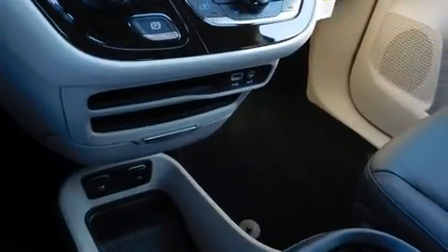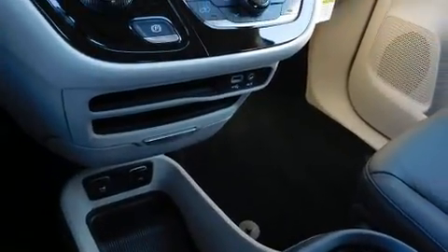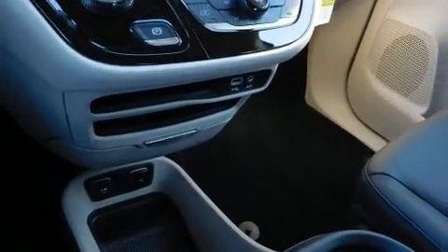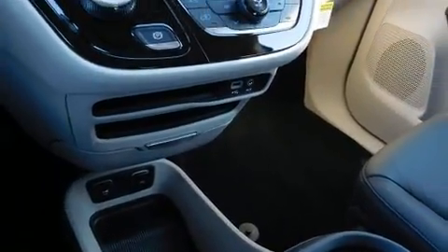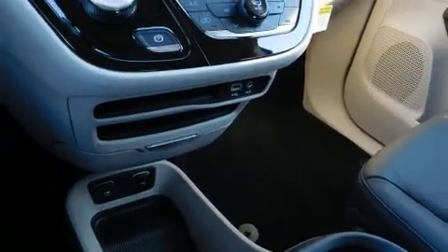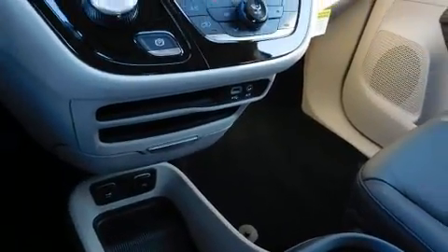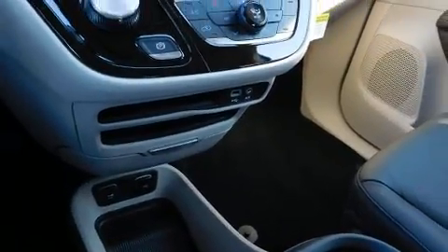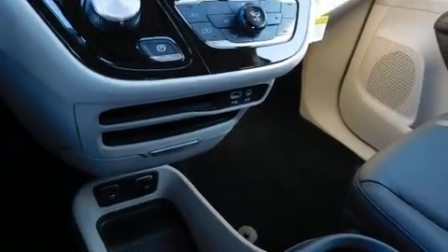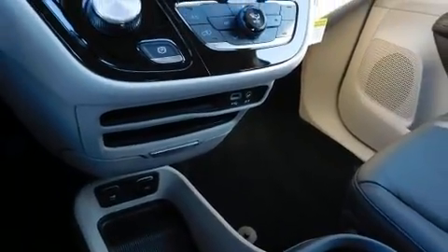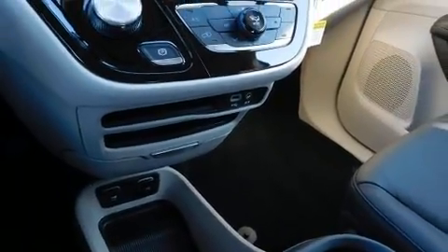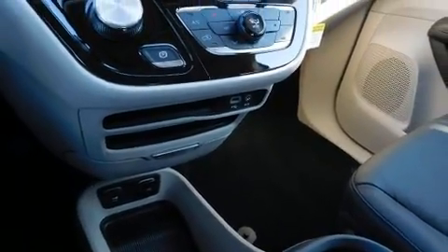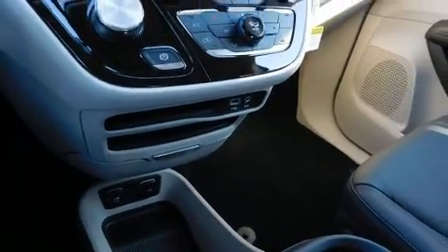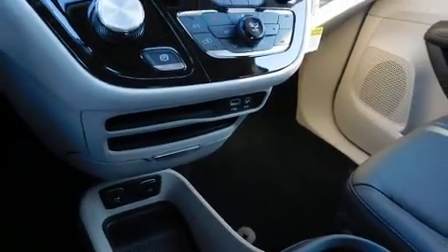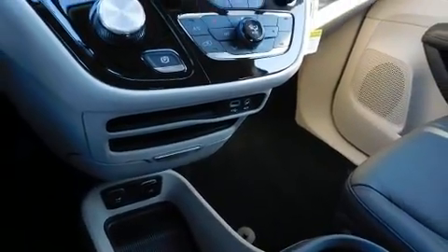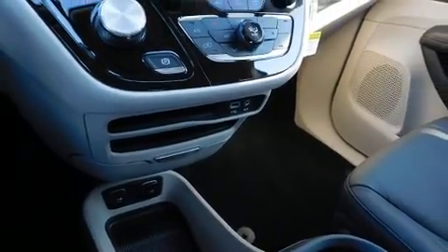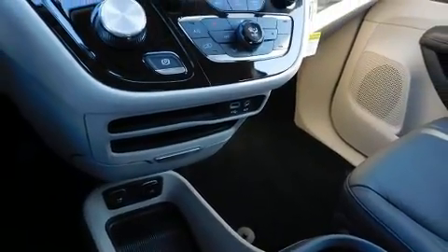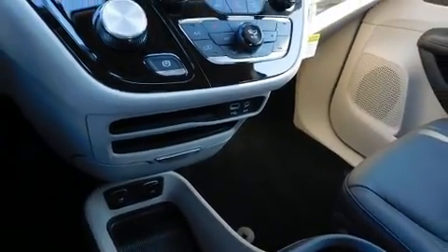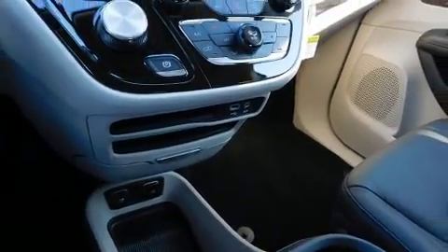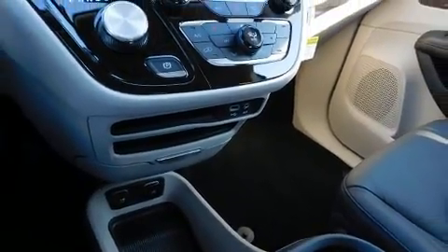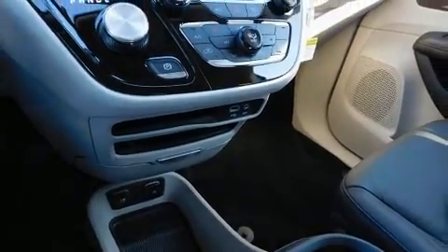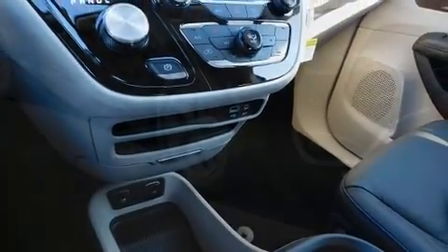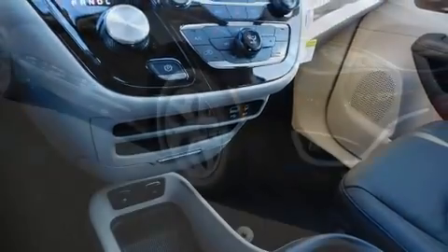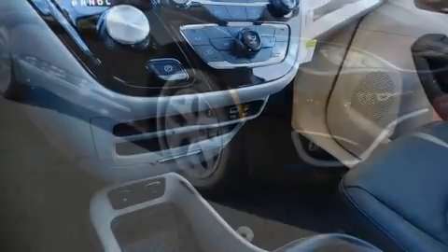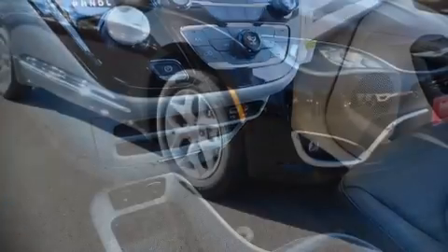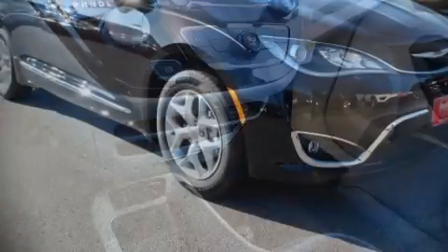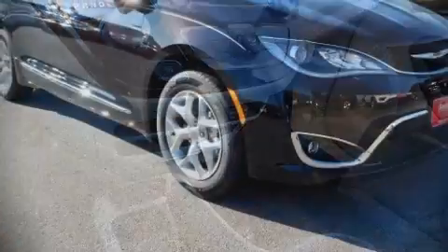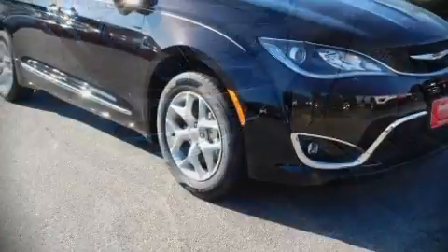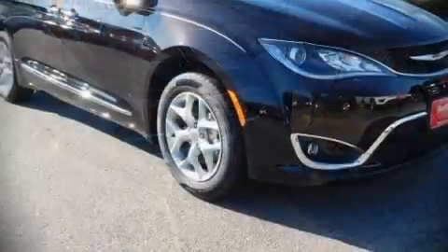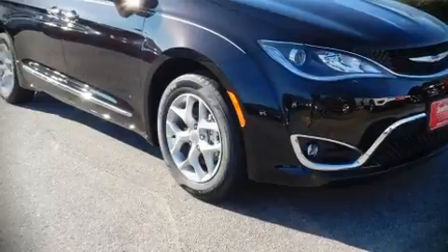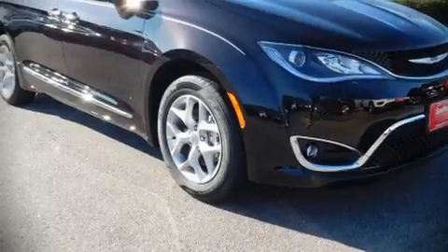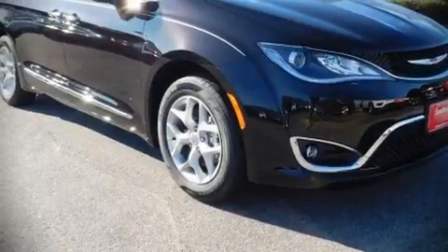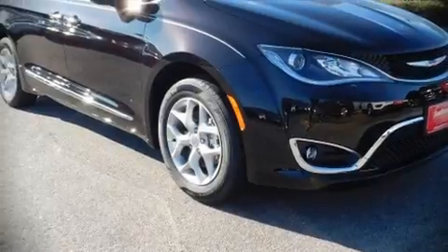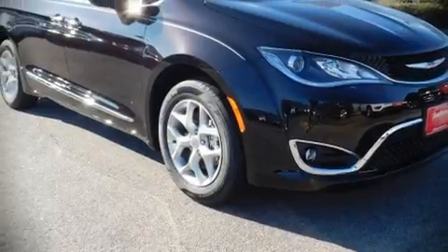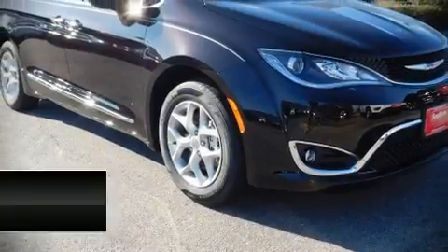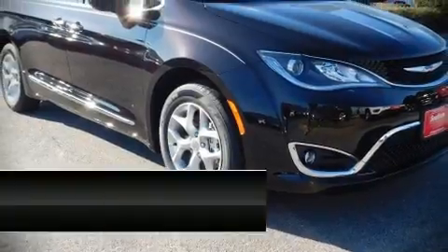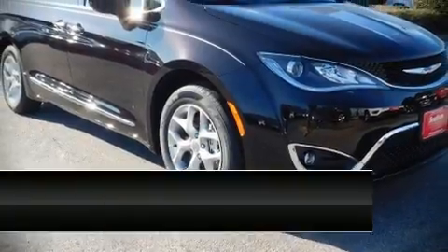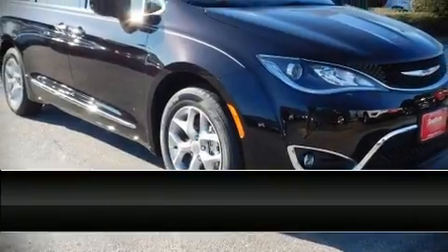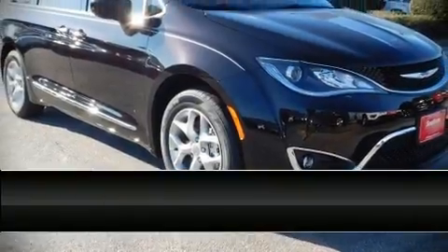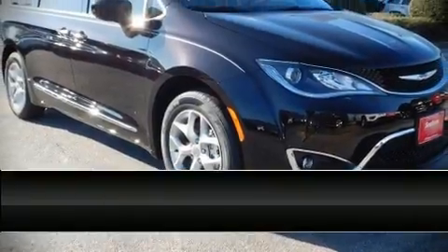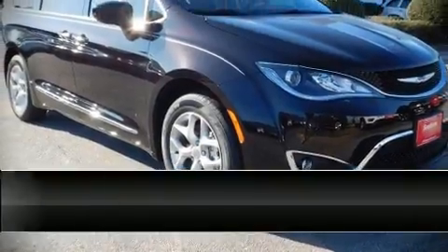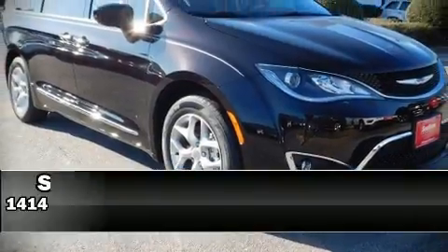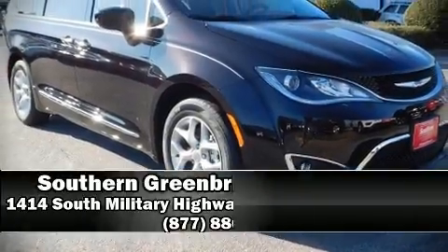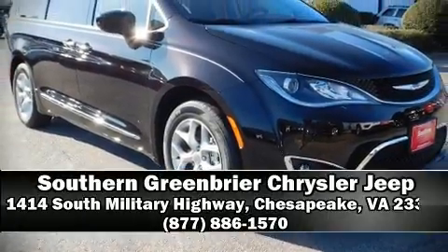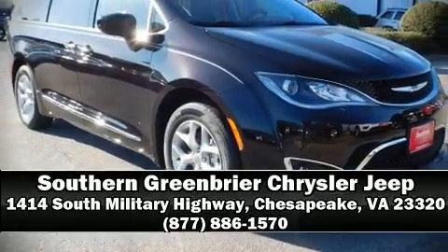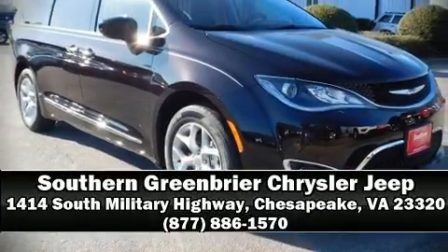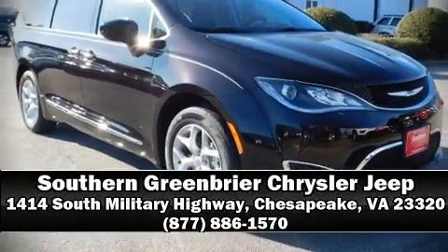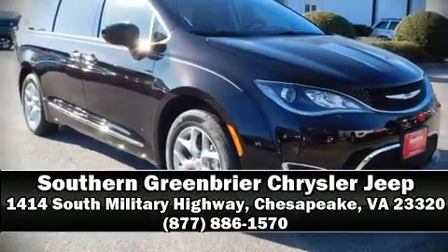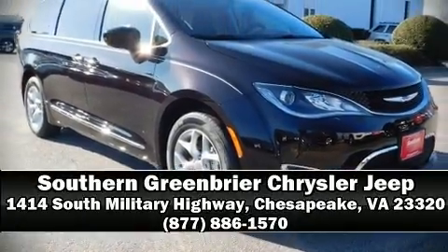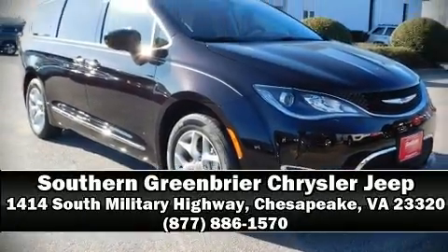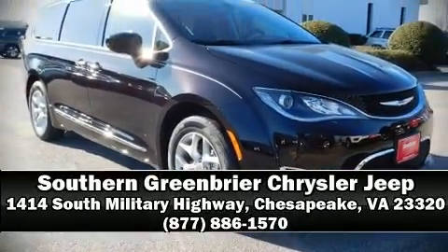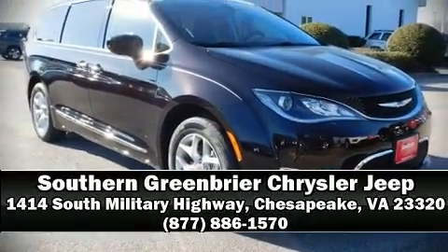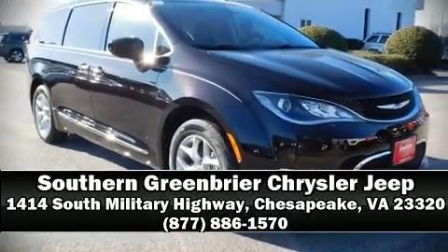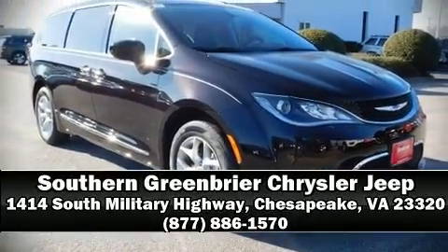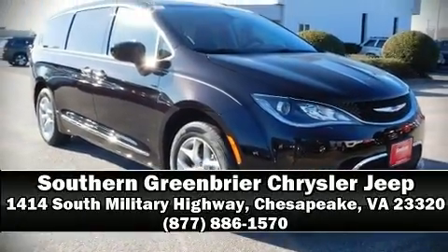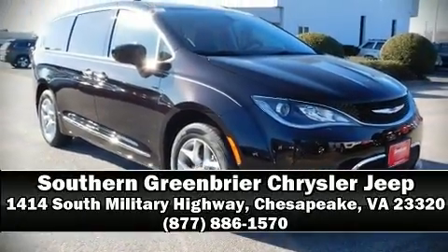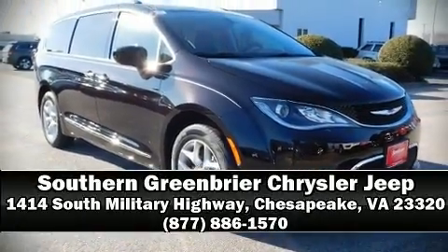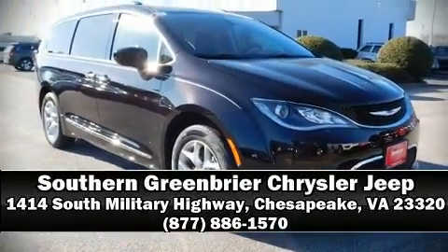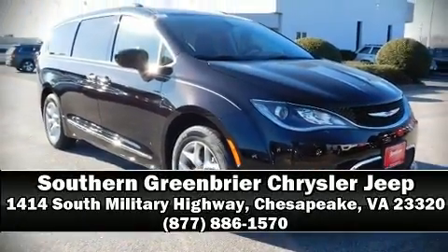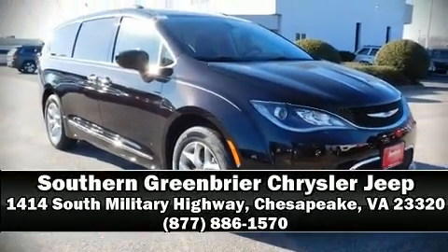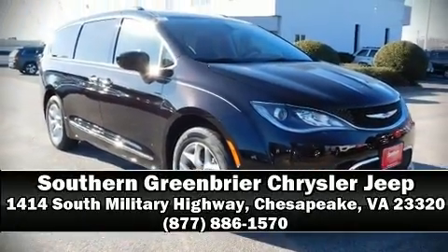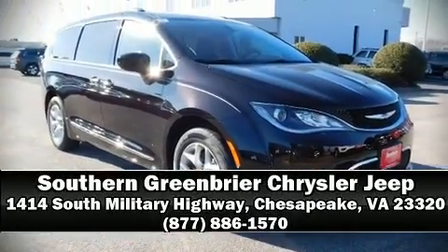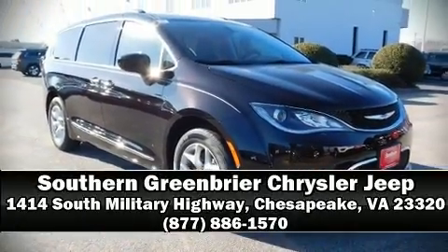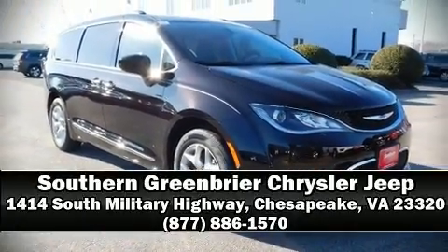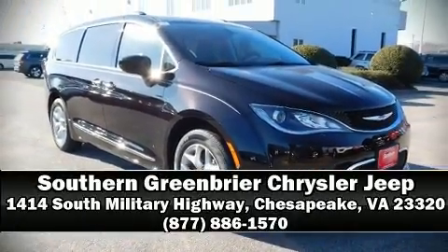Our sales staff will help you find the vehicle that you've been searching for. Call now to schedule a test drive. Thank you.